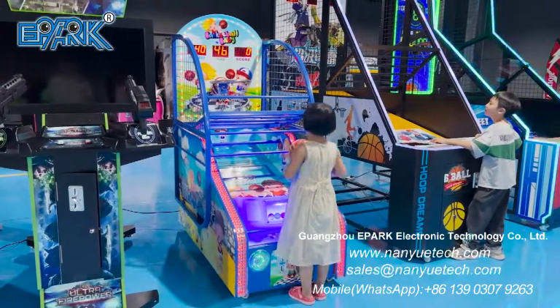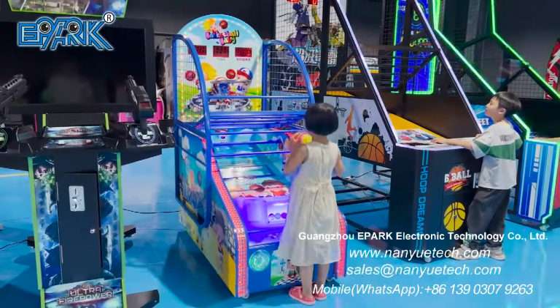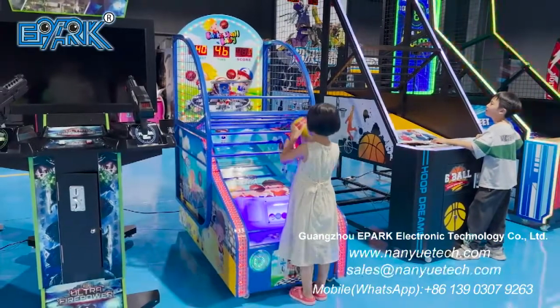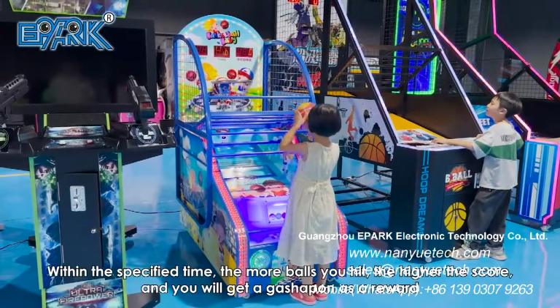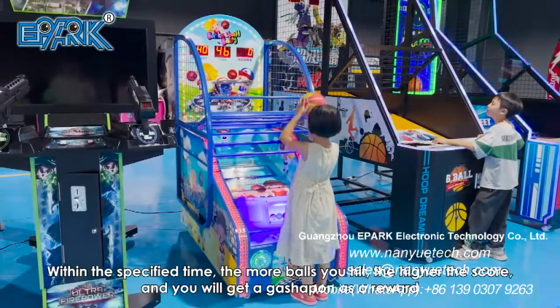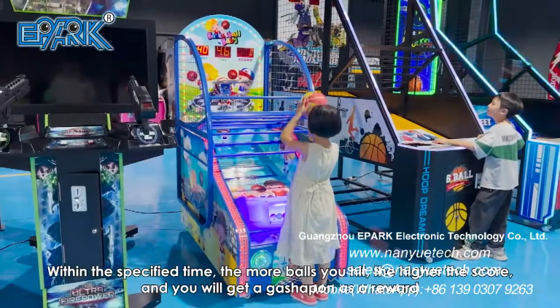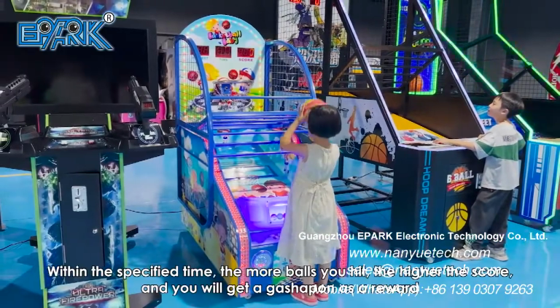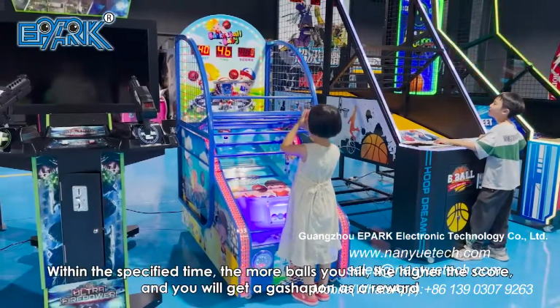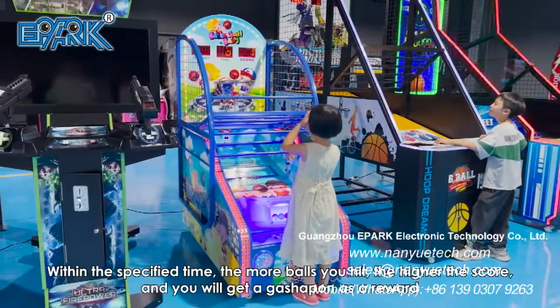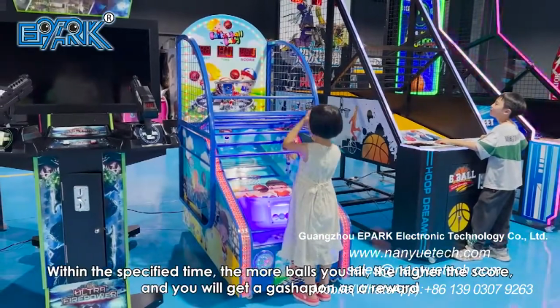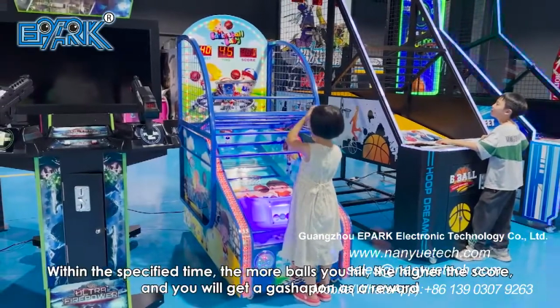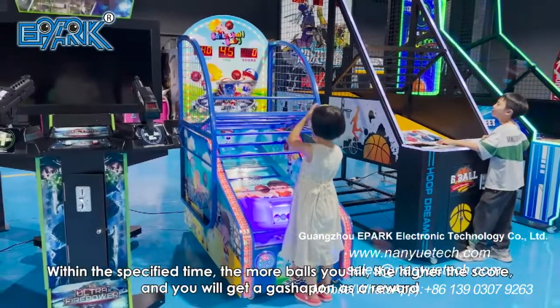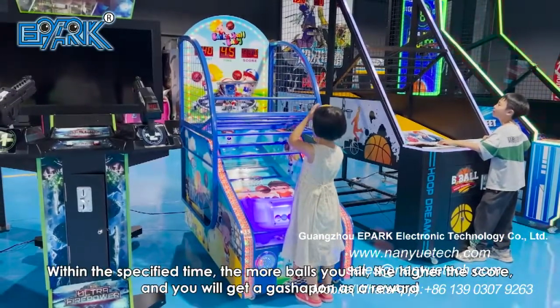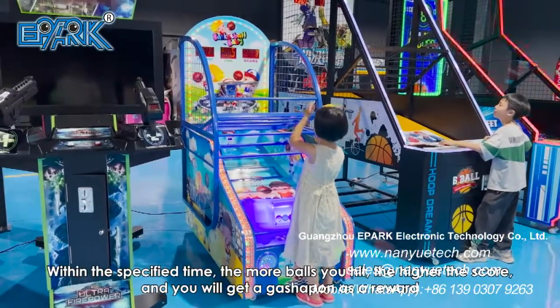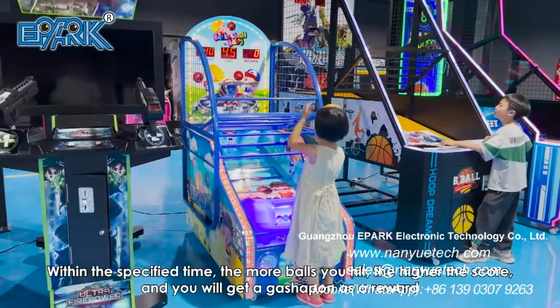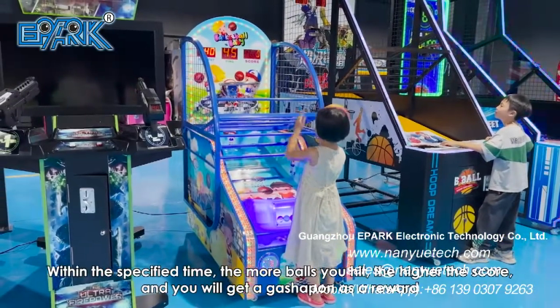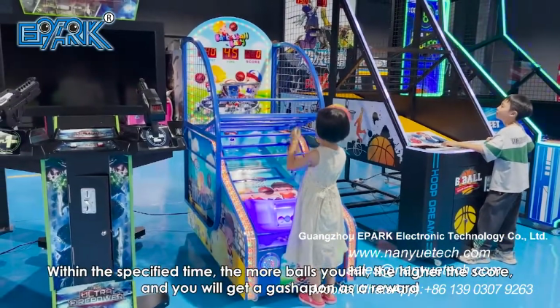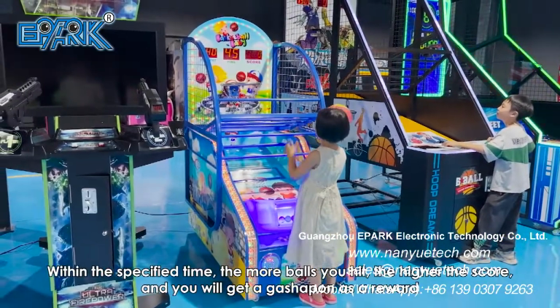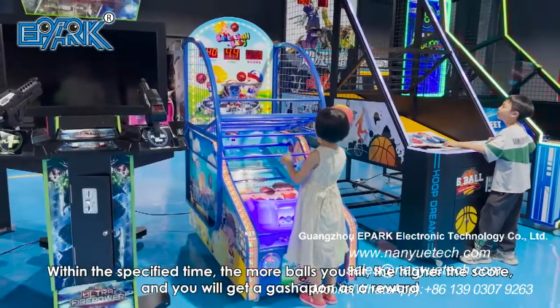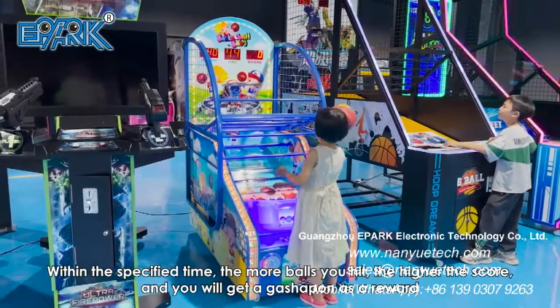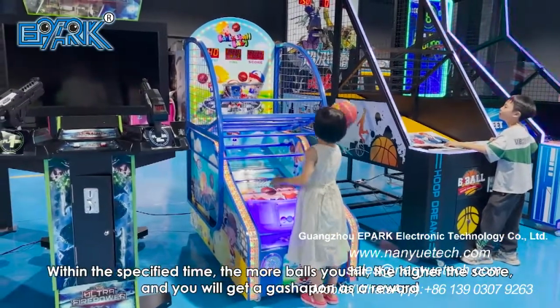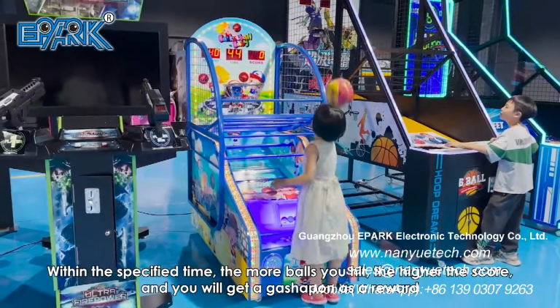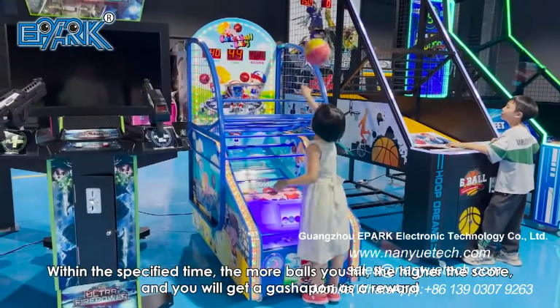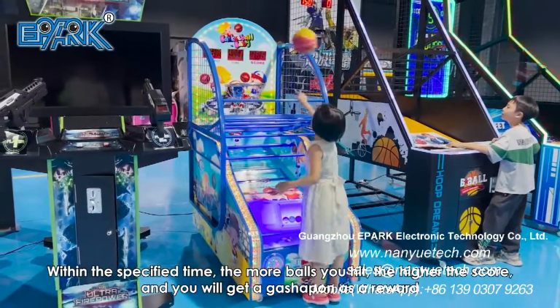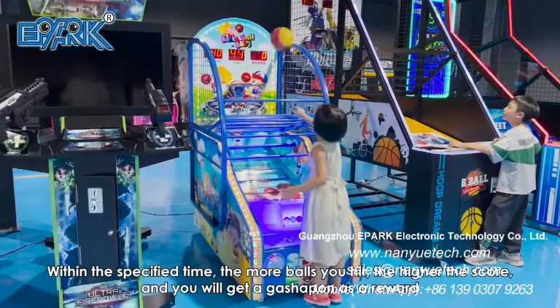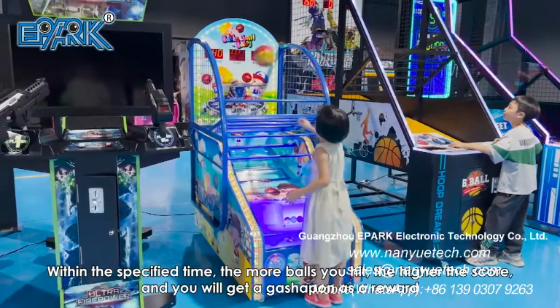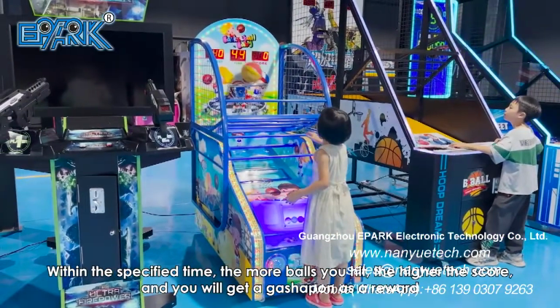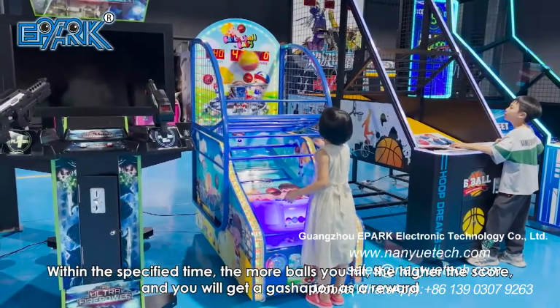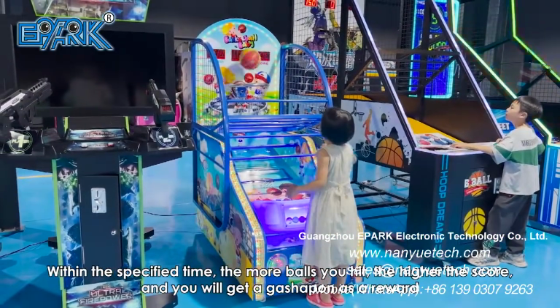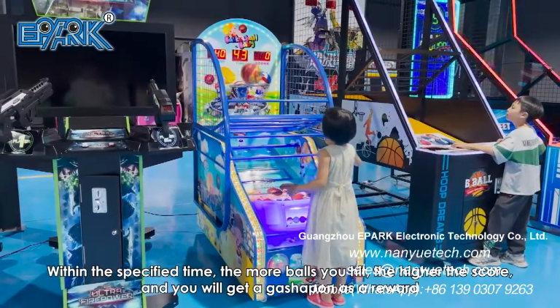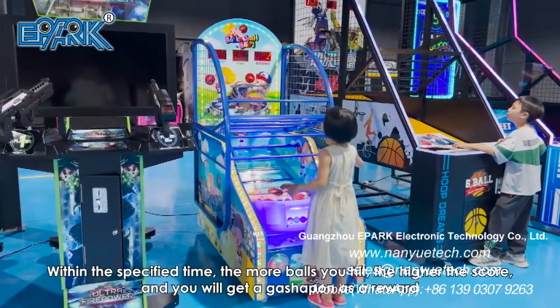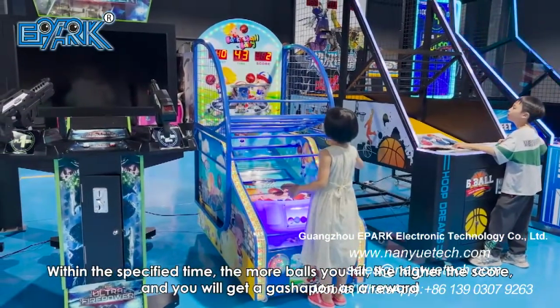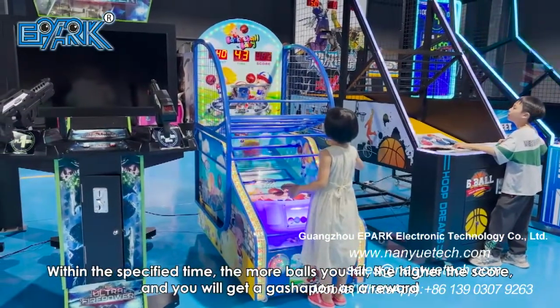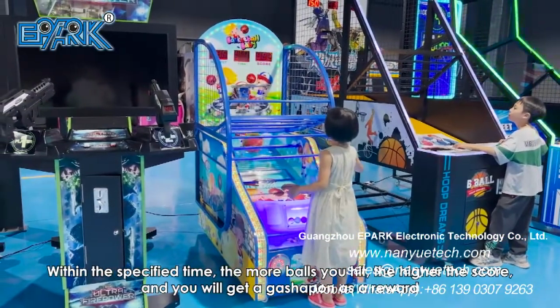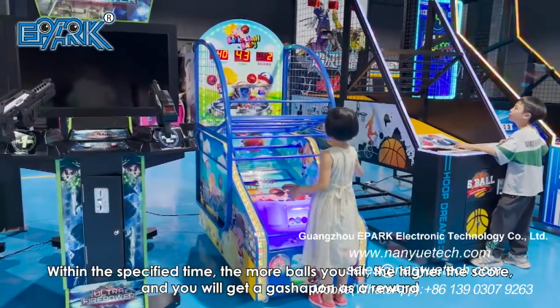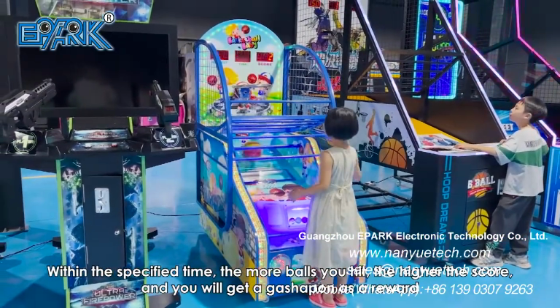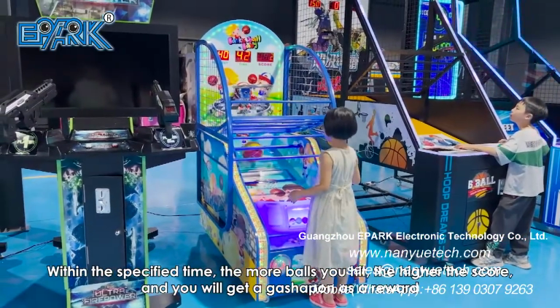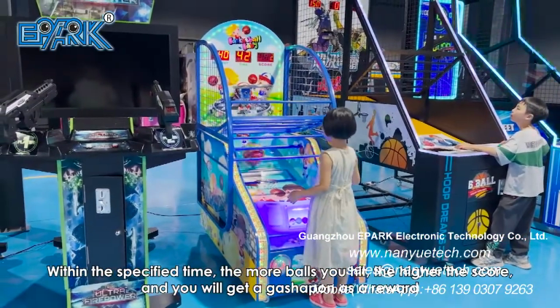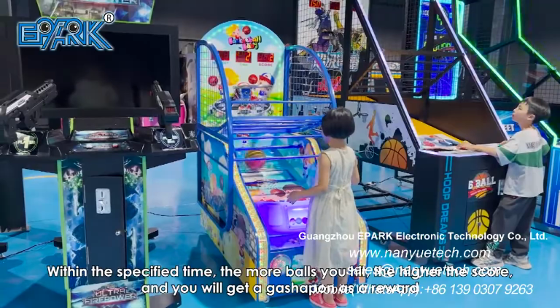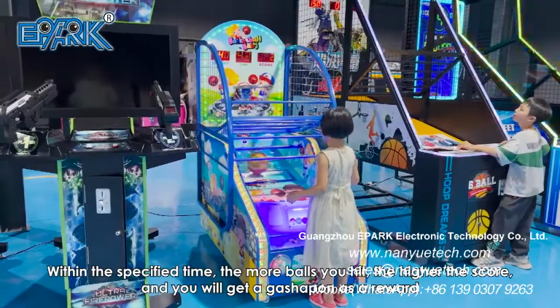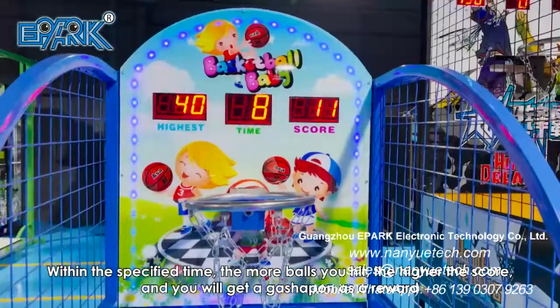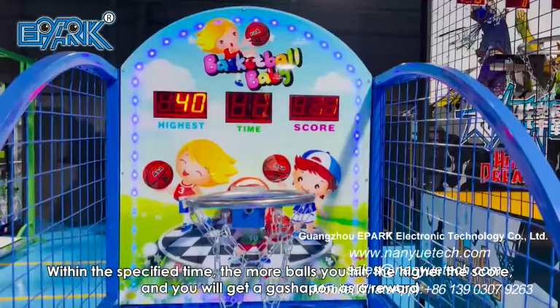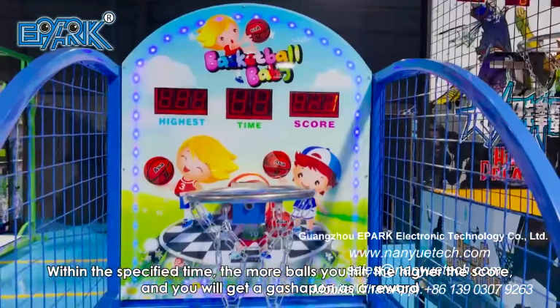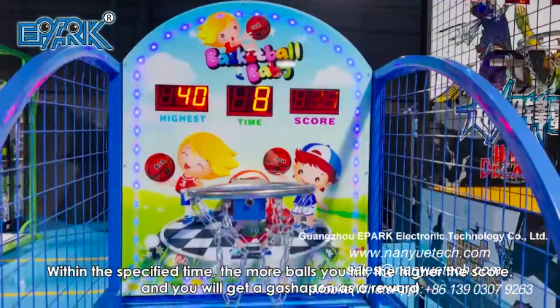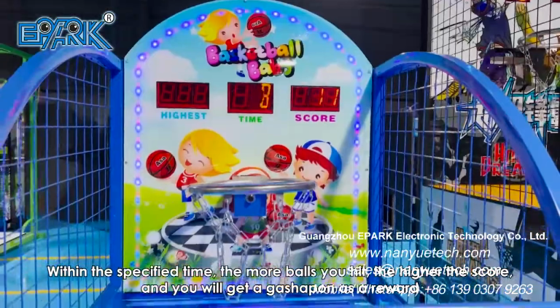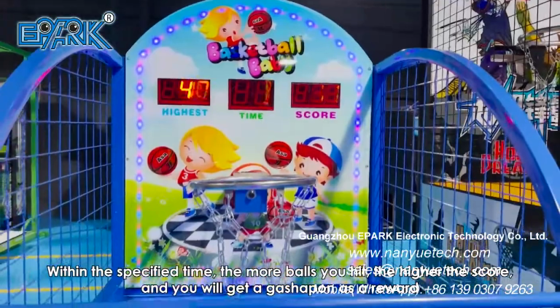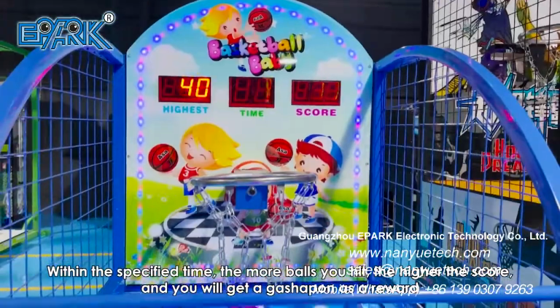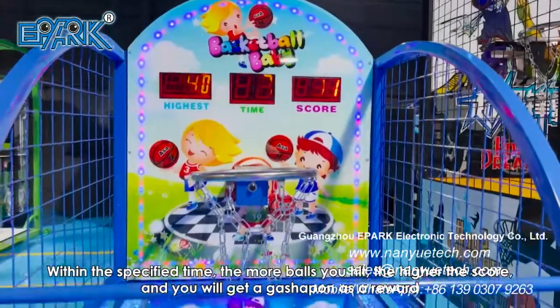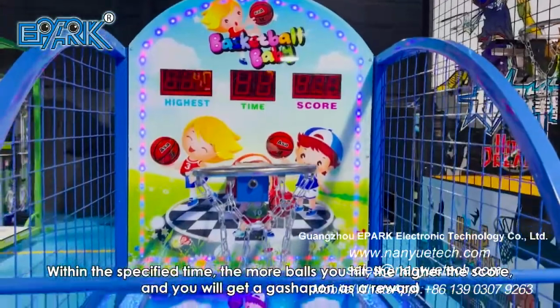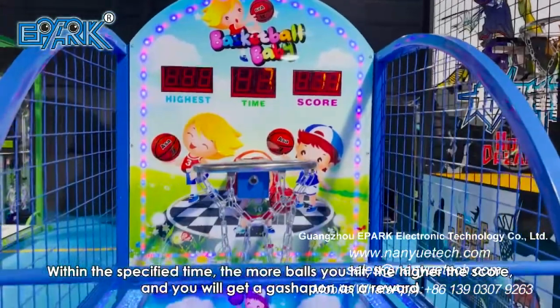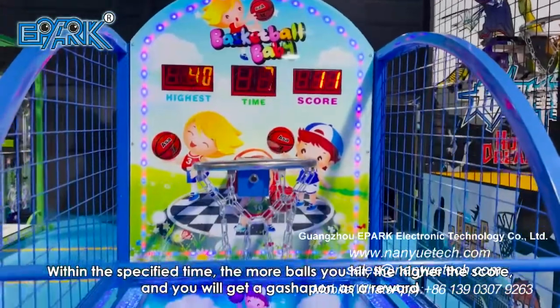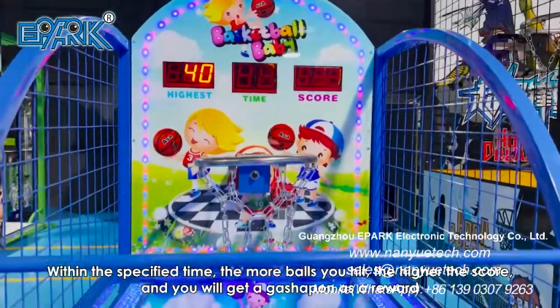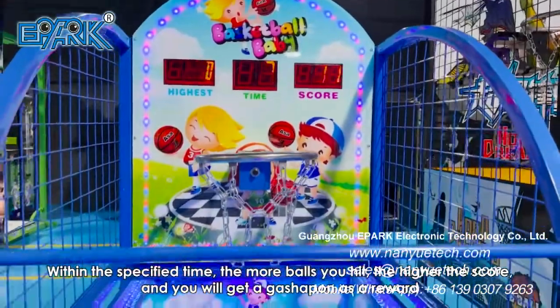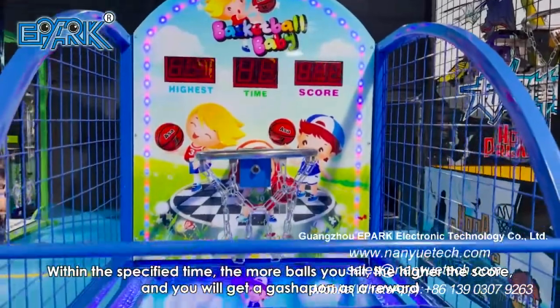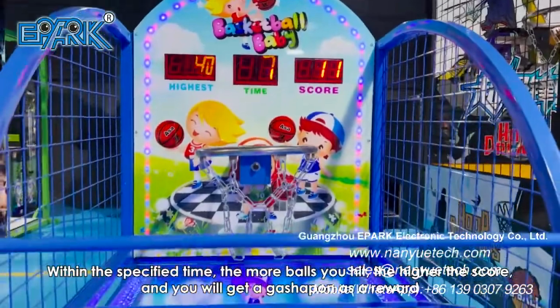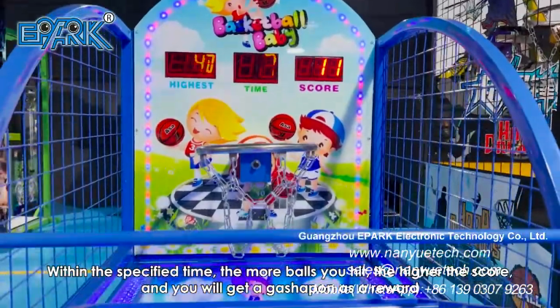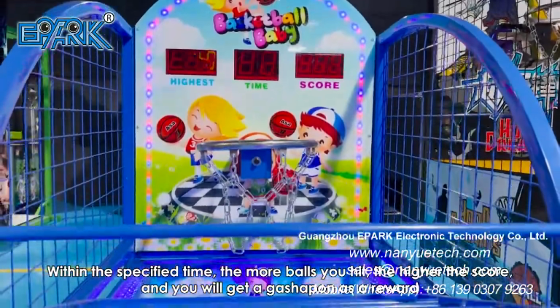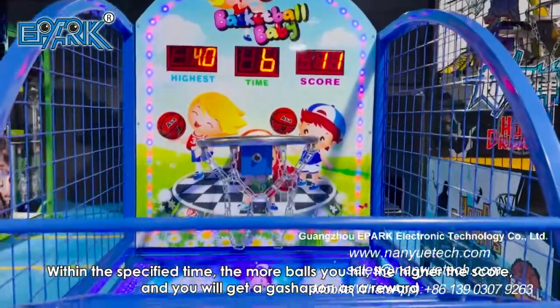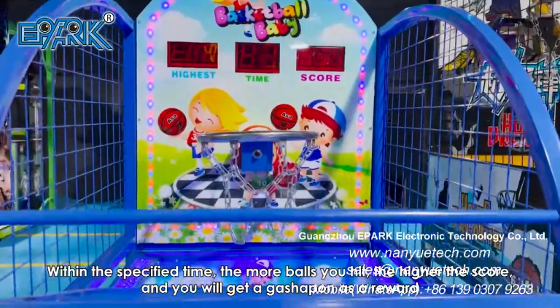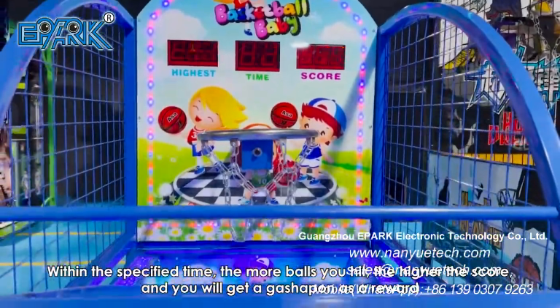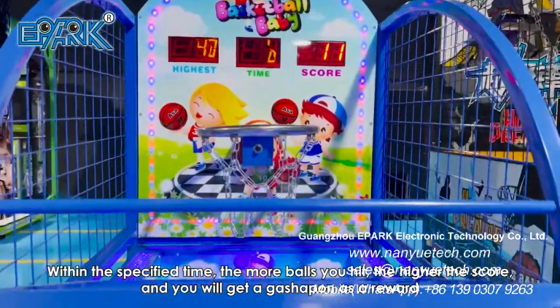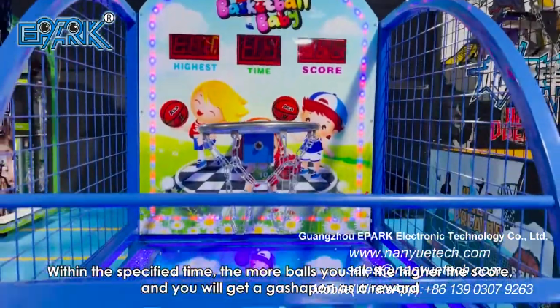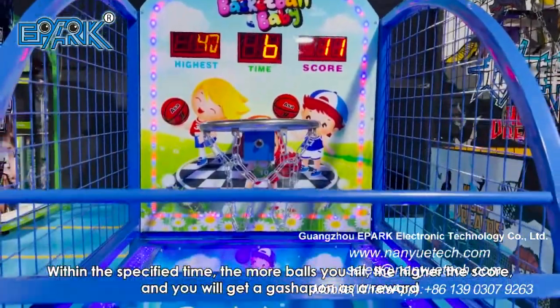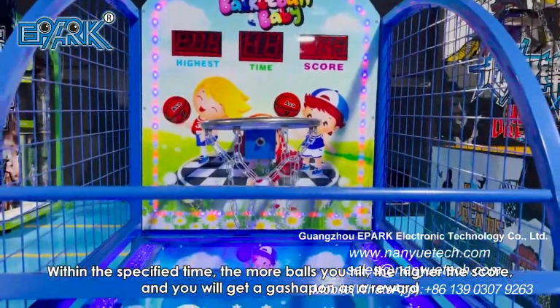Within the specified time, the more balls you hit, the higher the score, and you will get a gashapon as a reward.